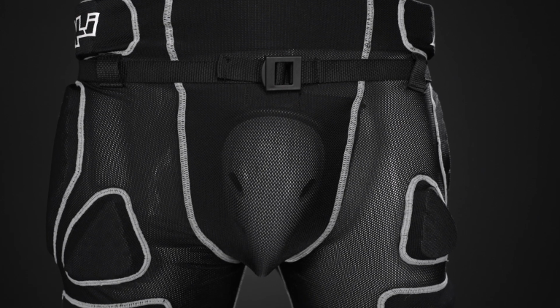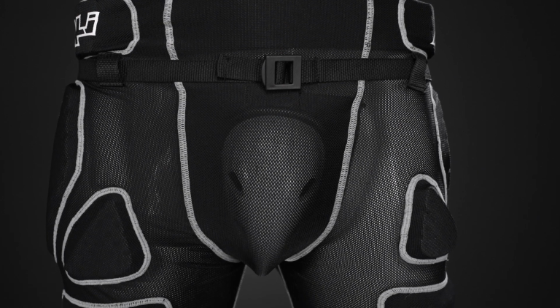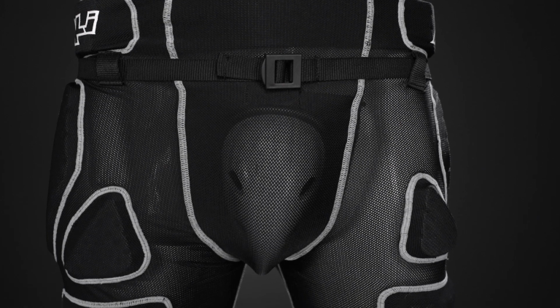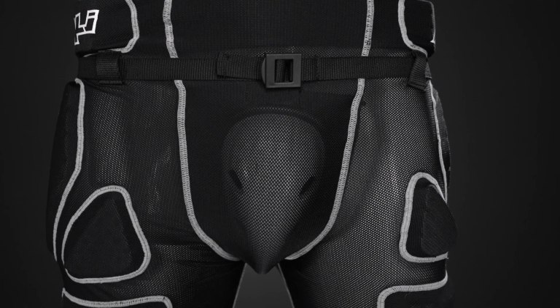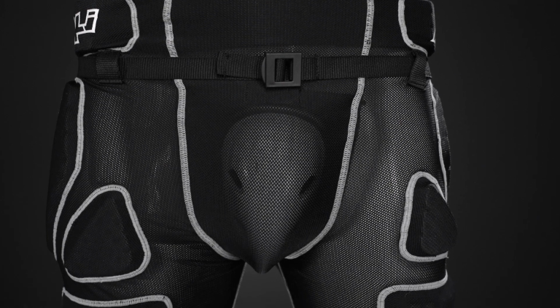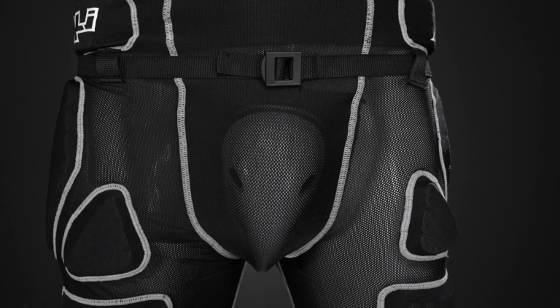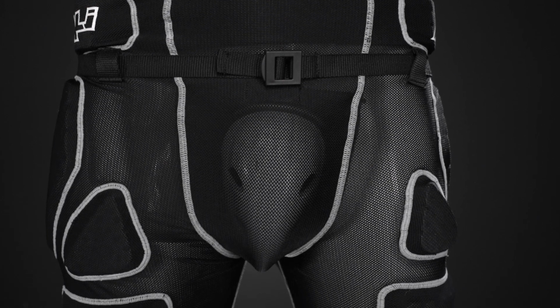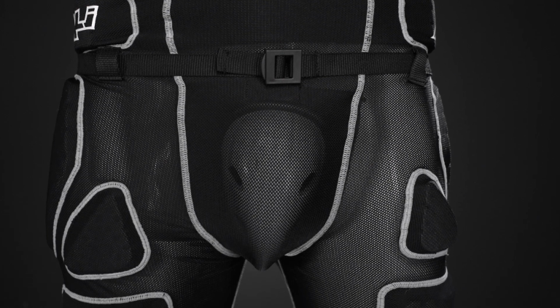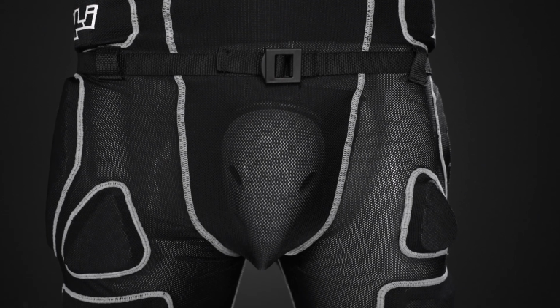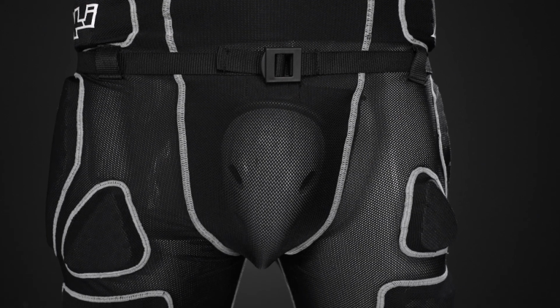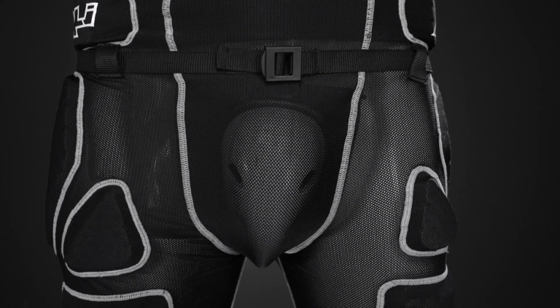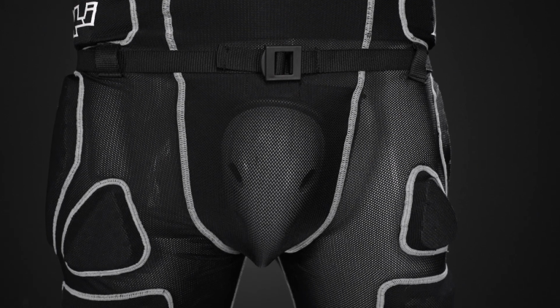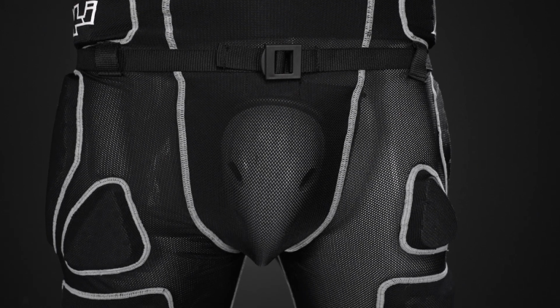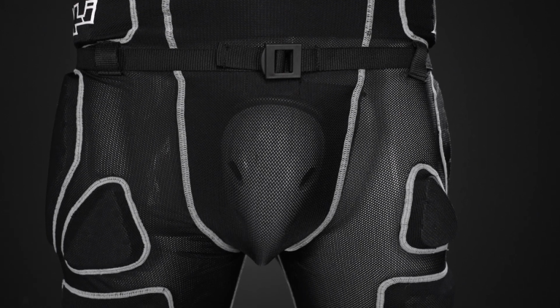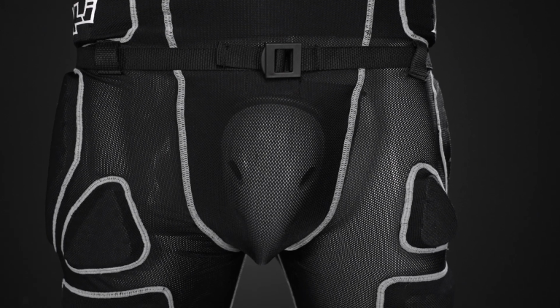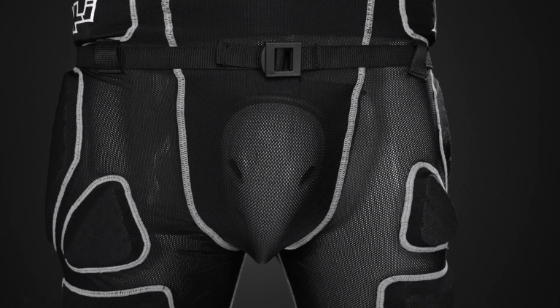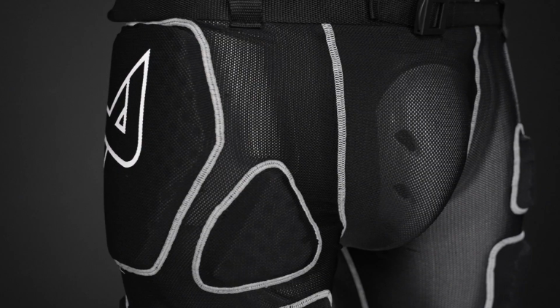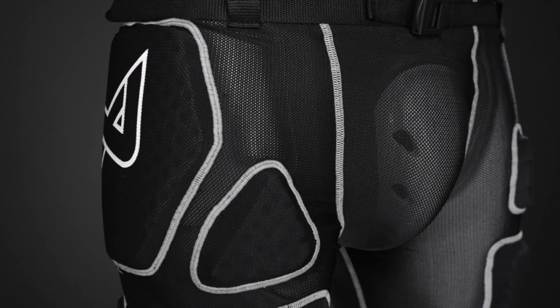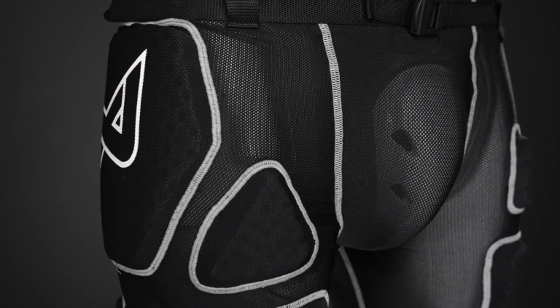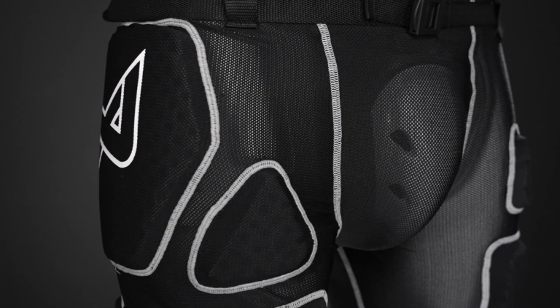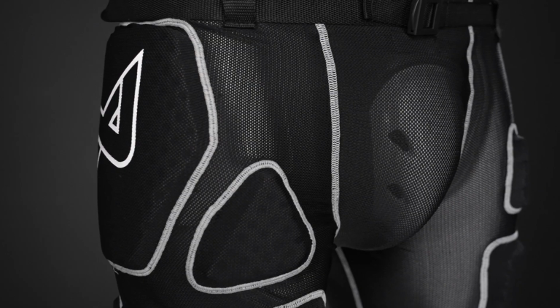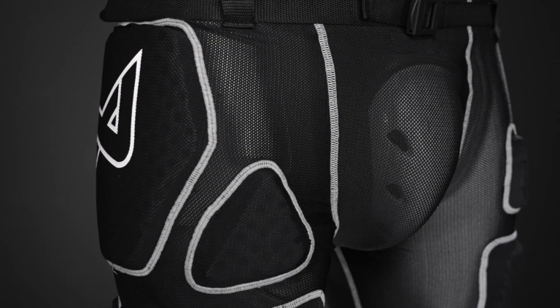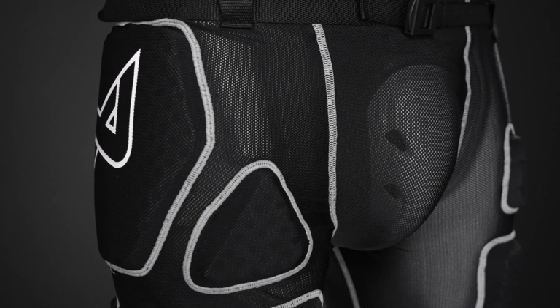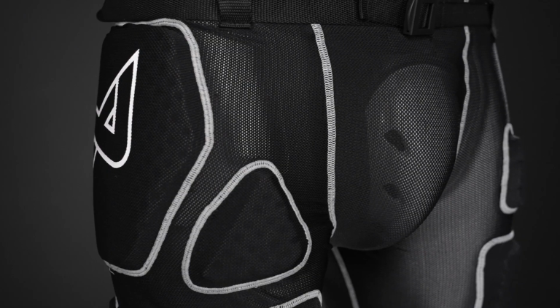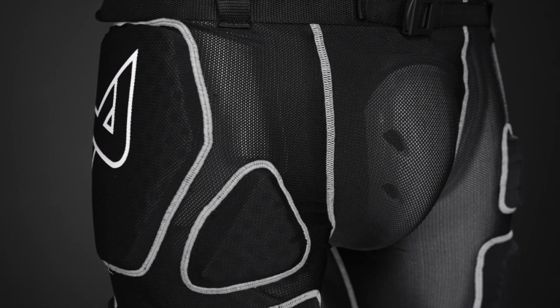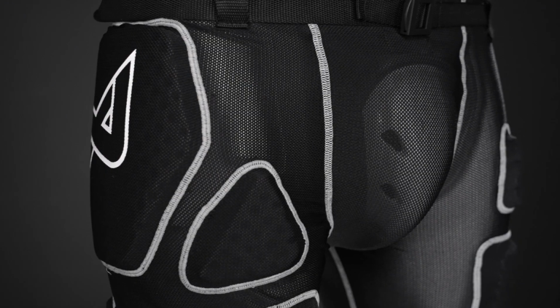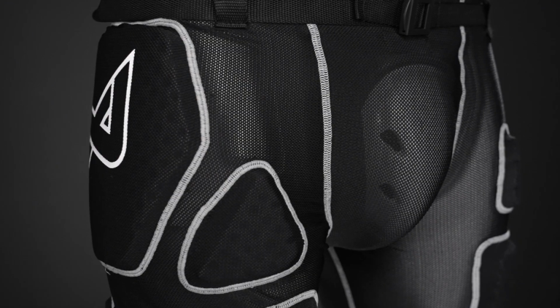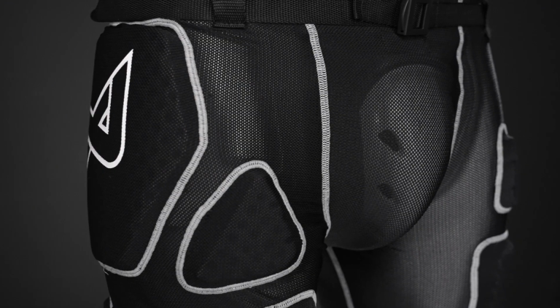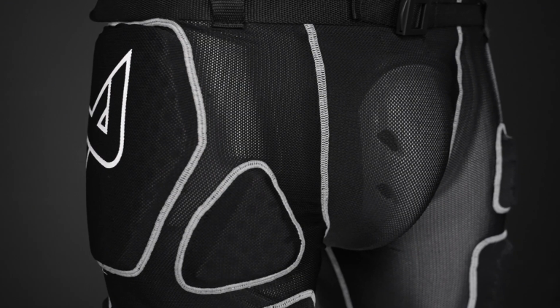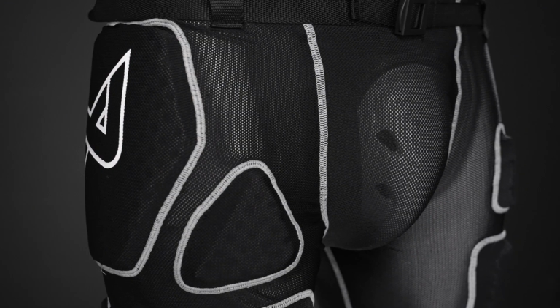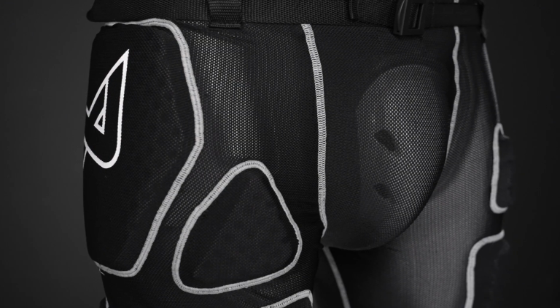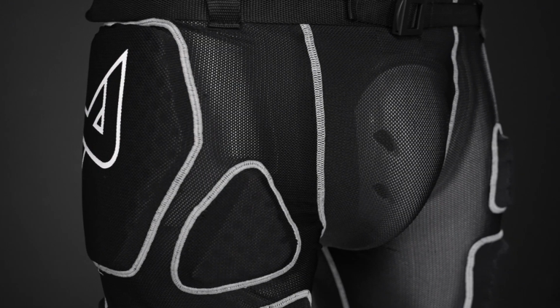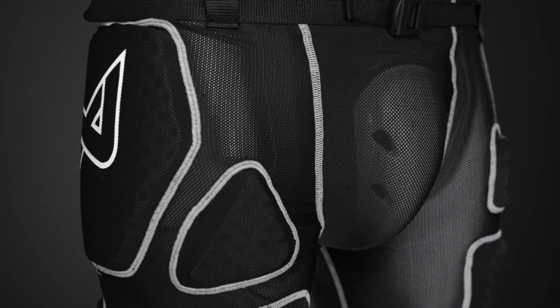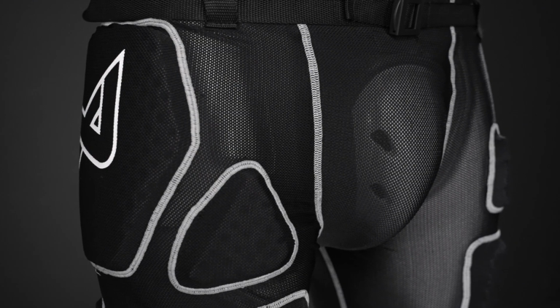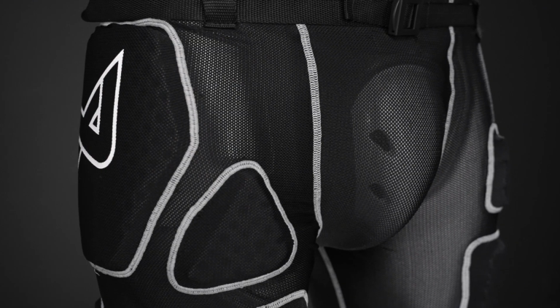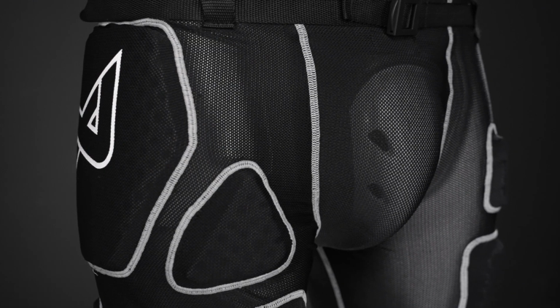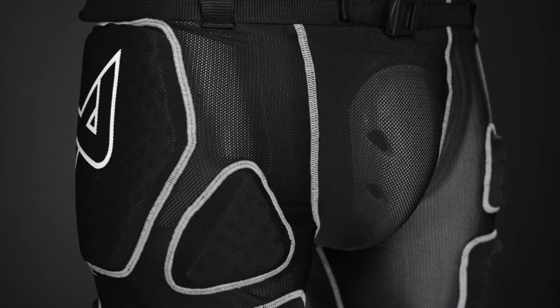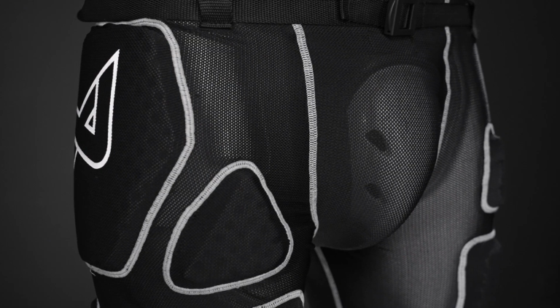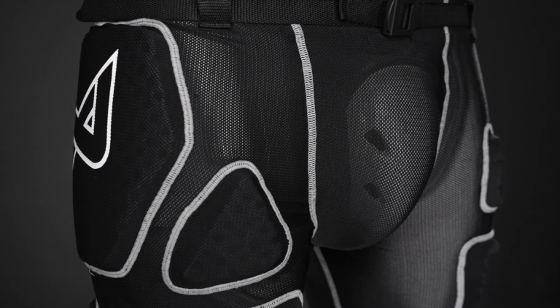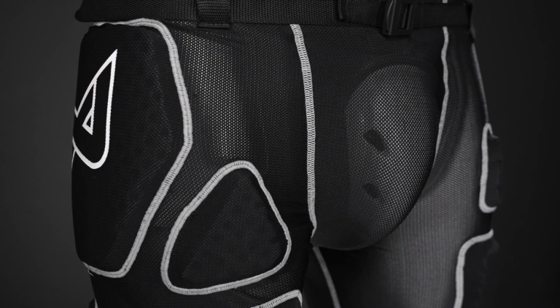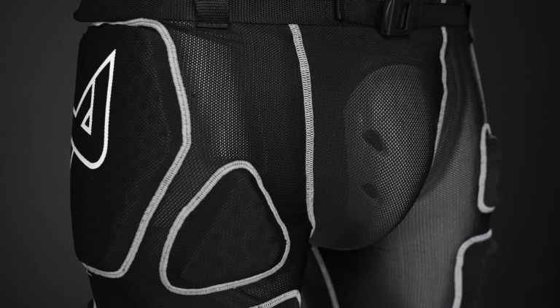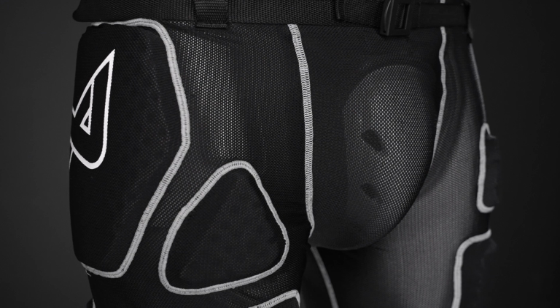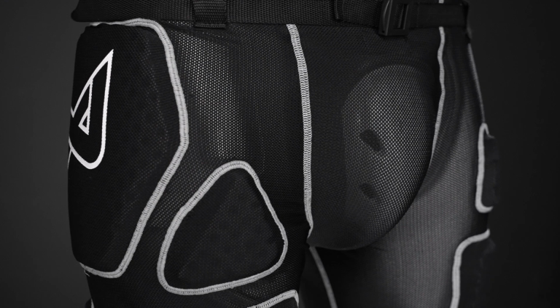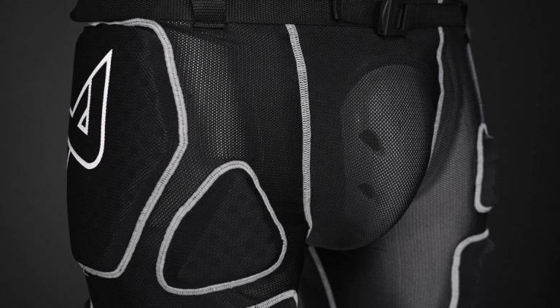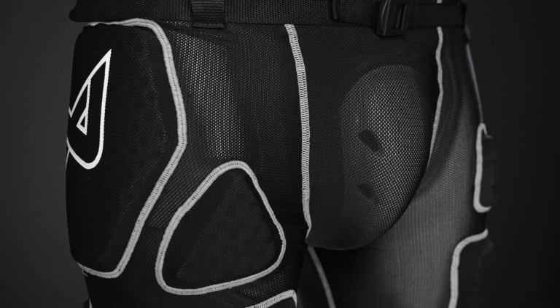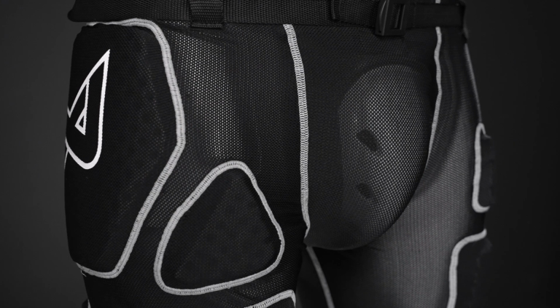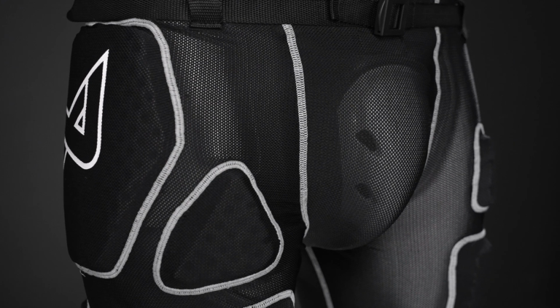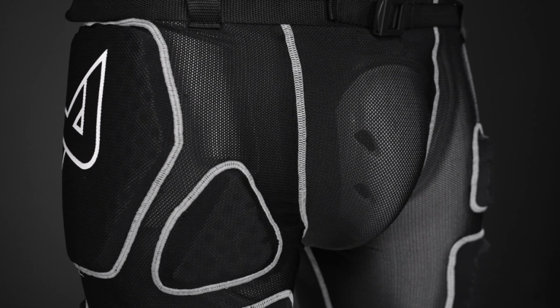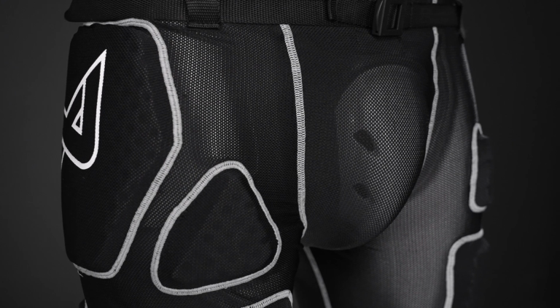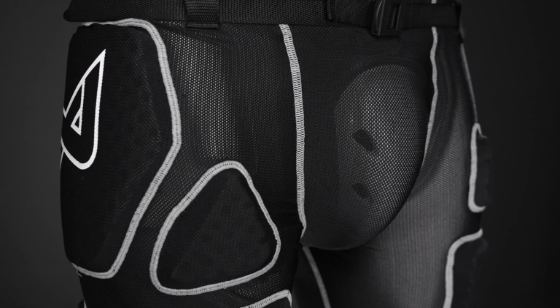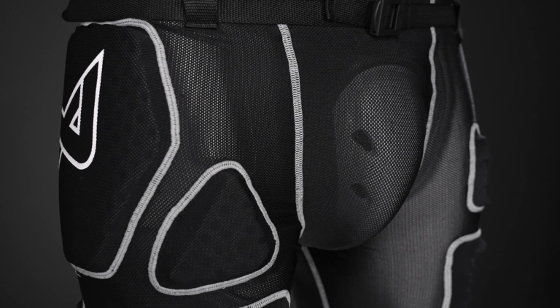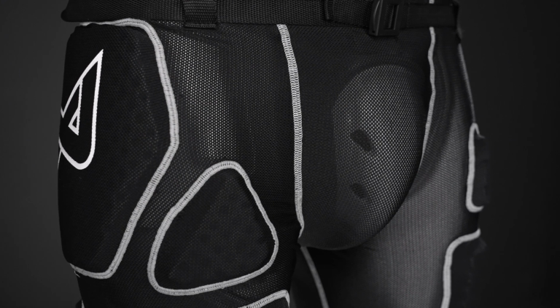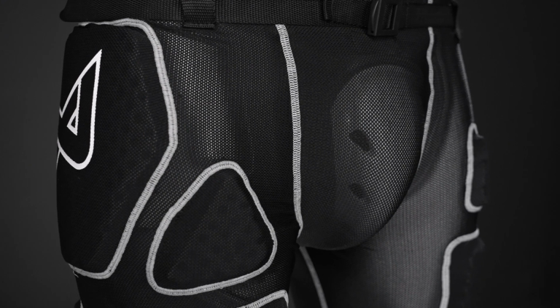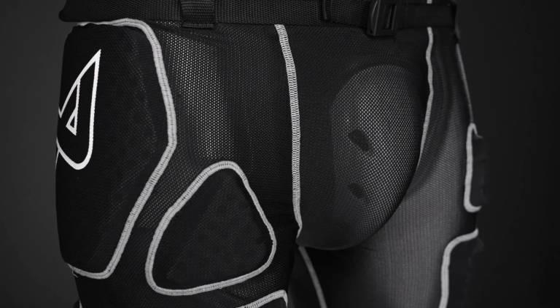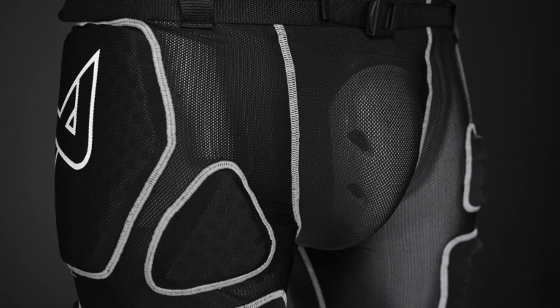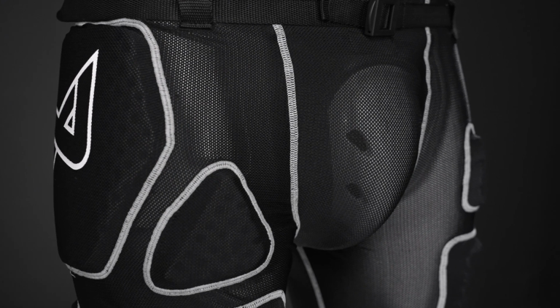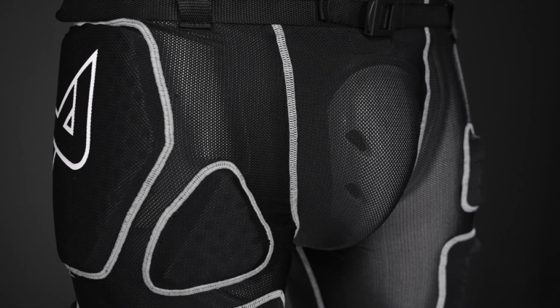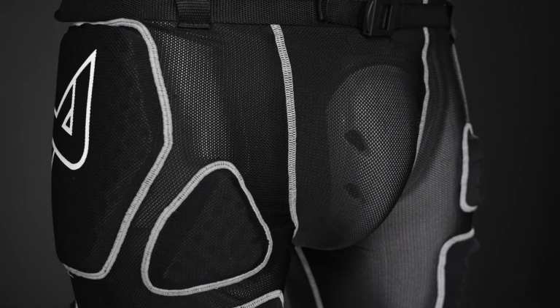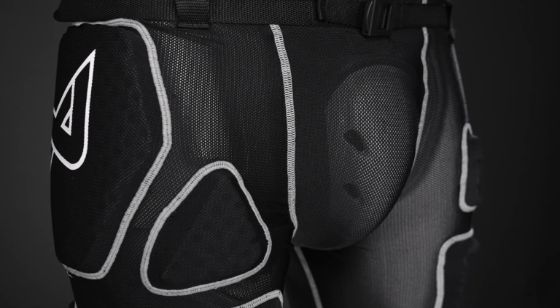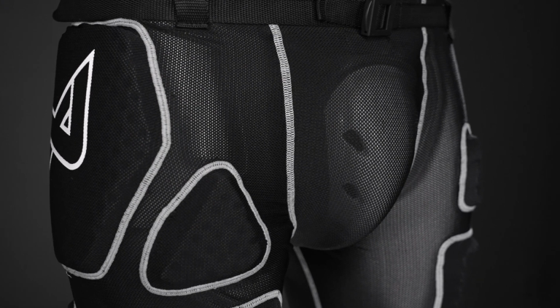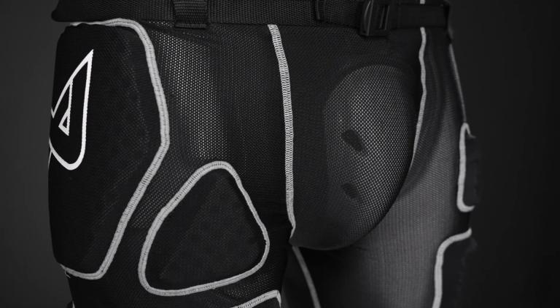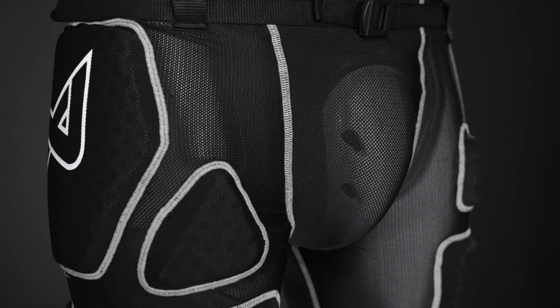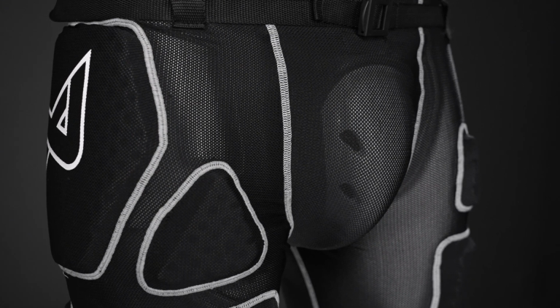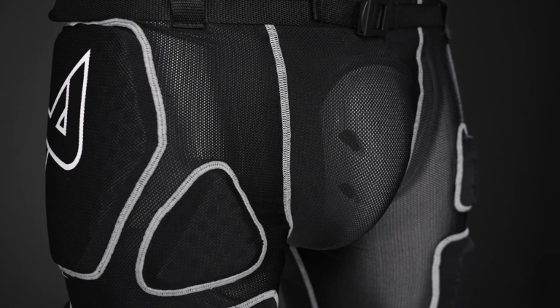It comes with elastic straps that really help lock it against the body so you stay protected in all game scenarios.